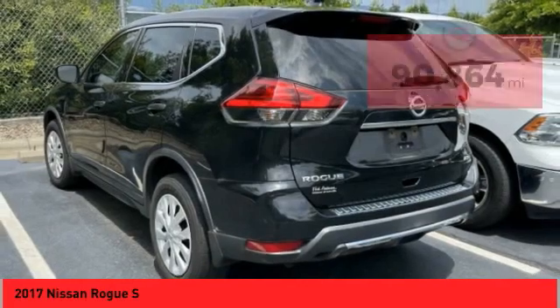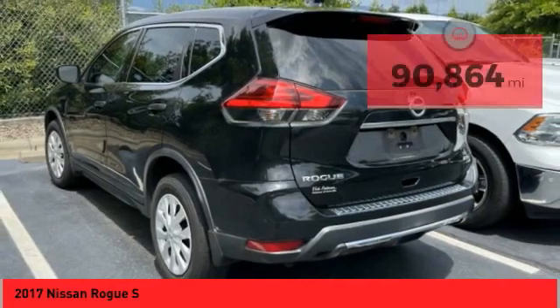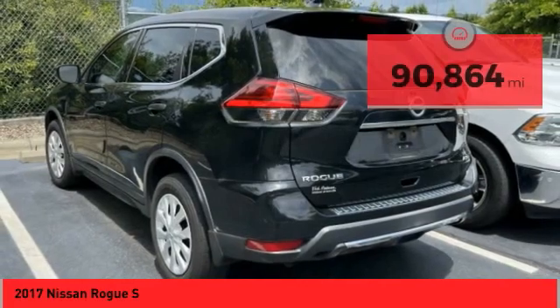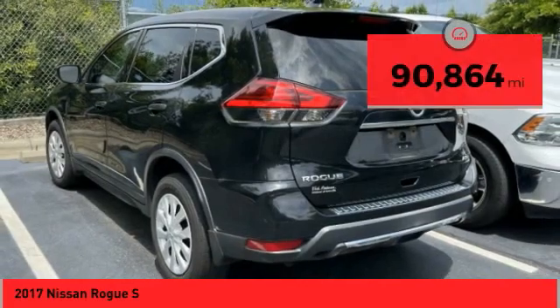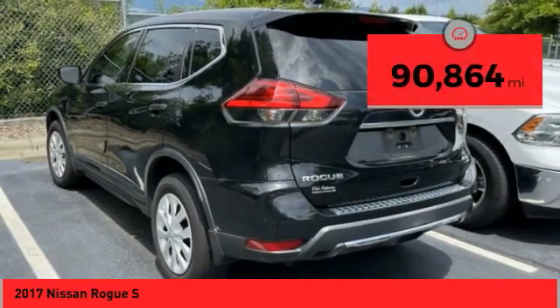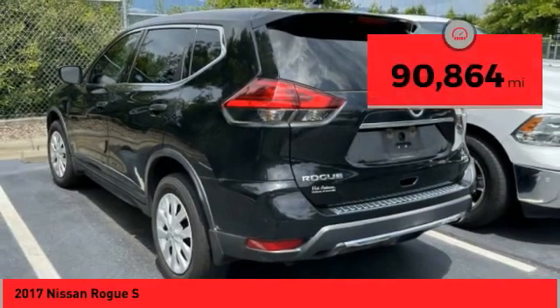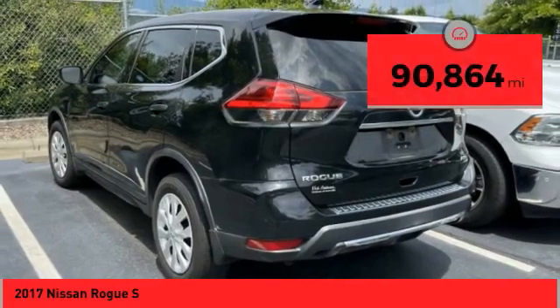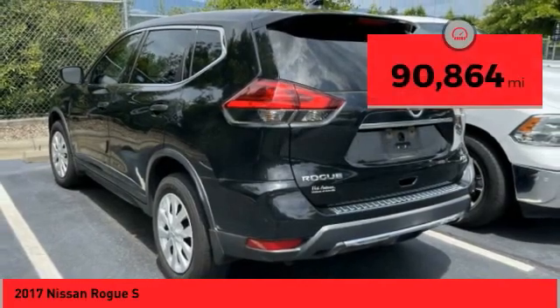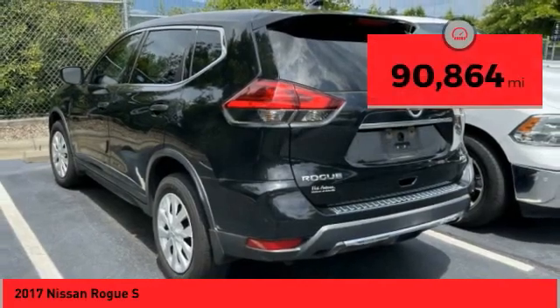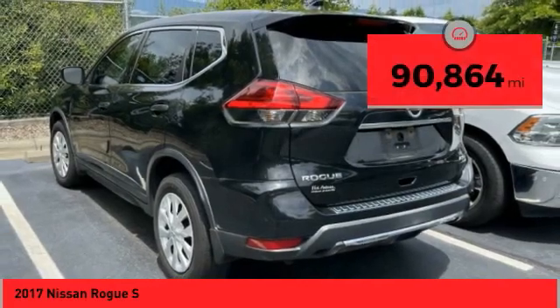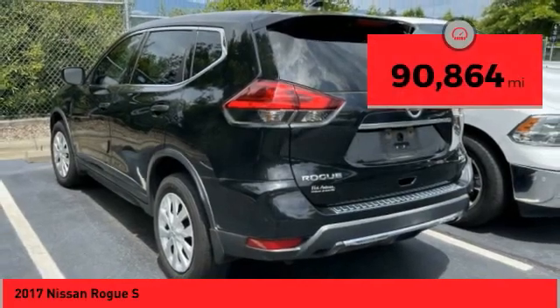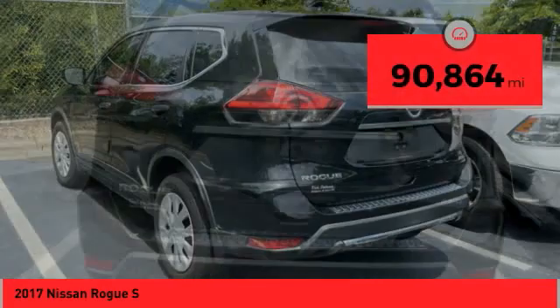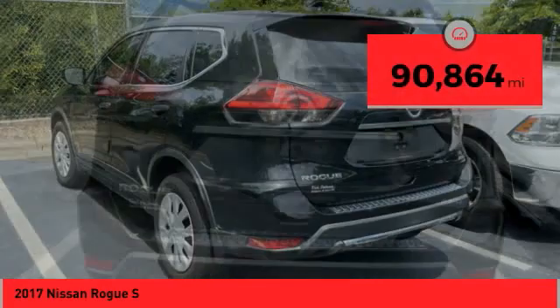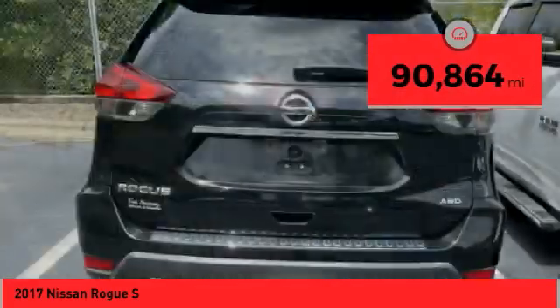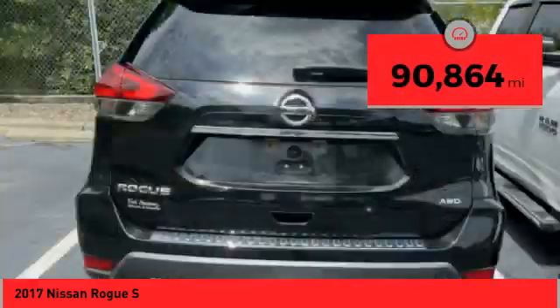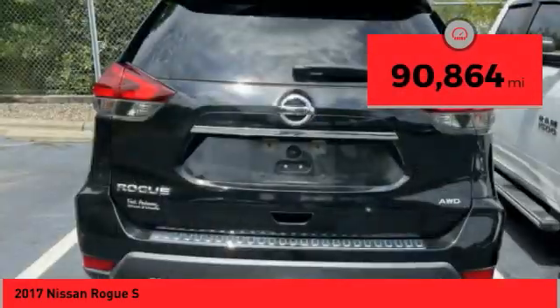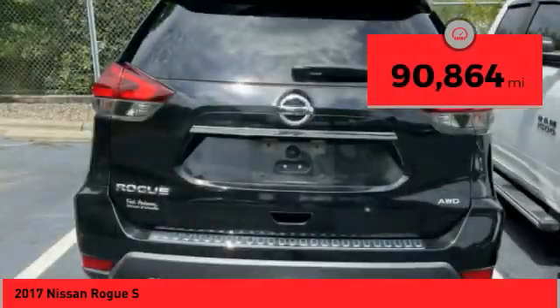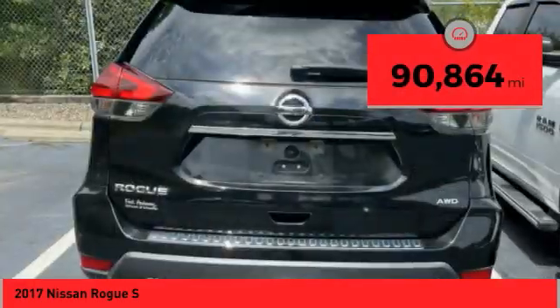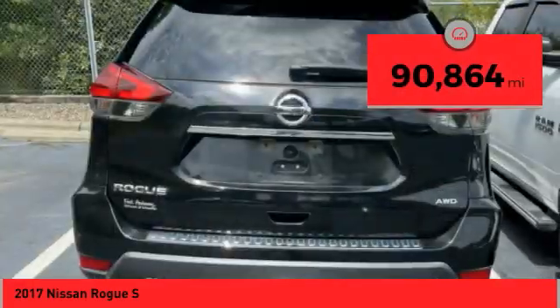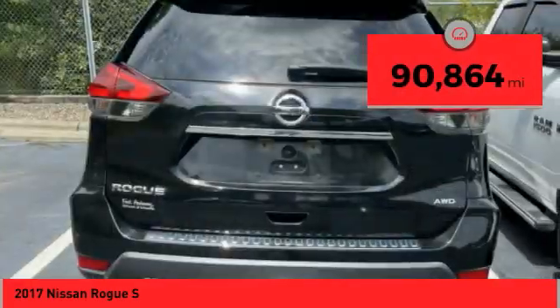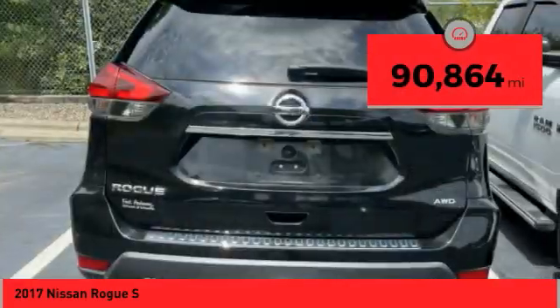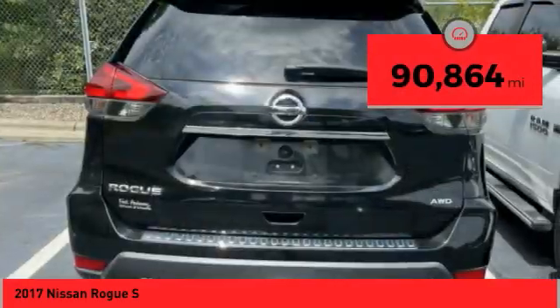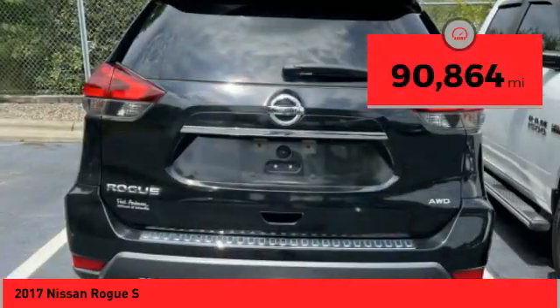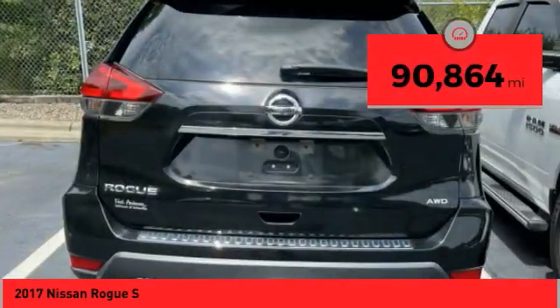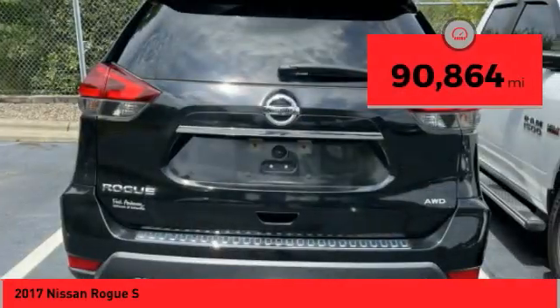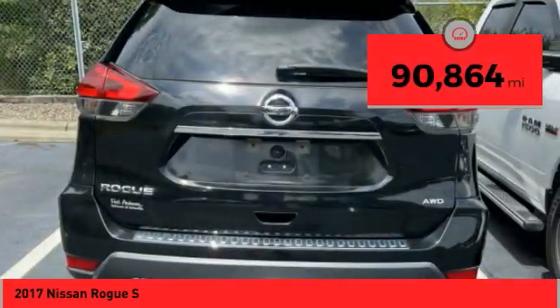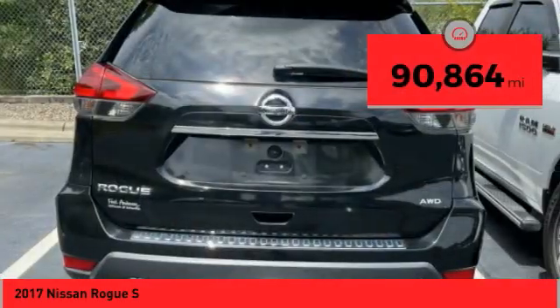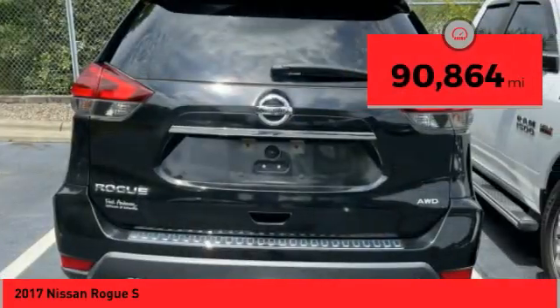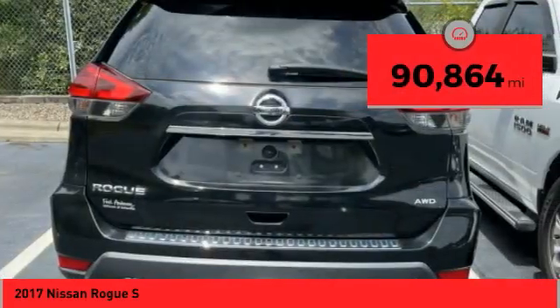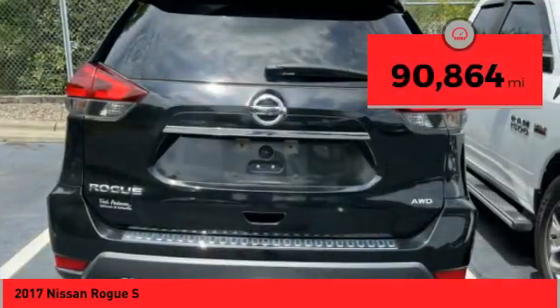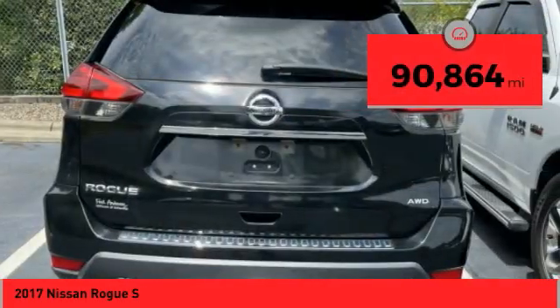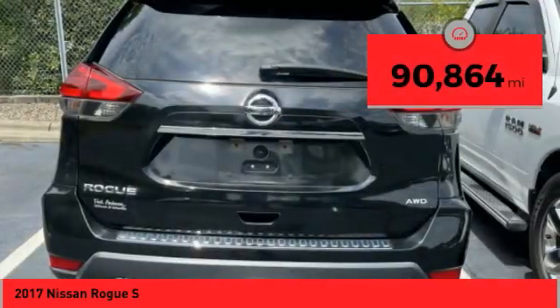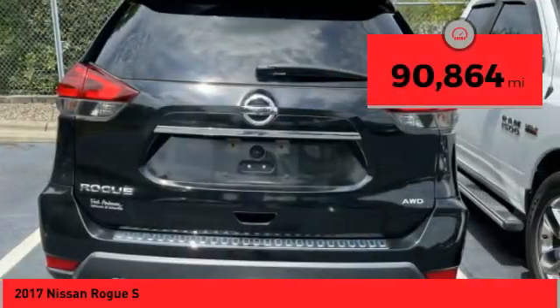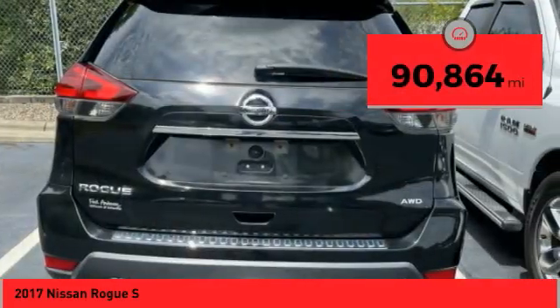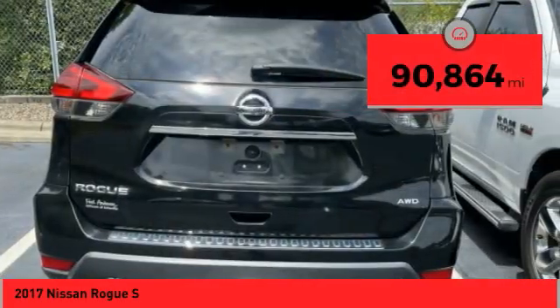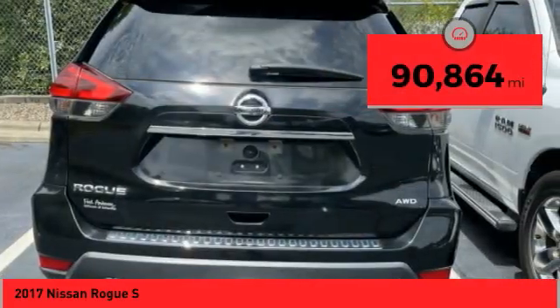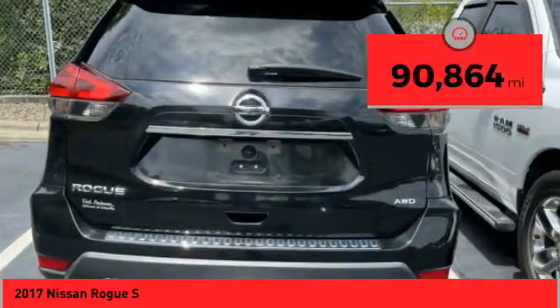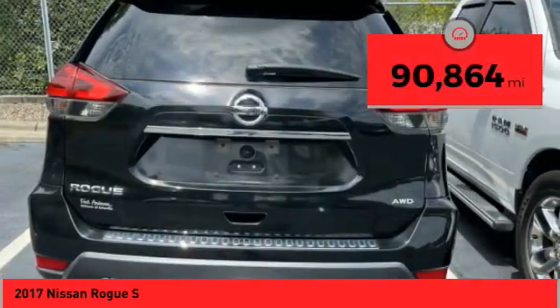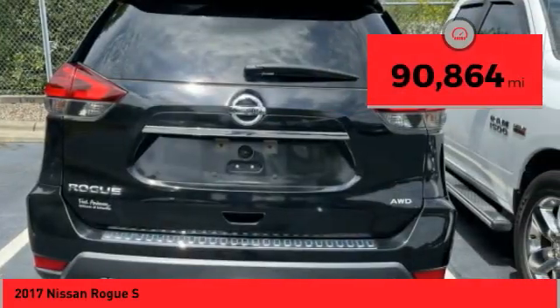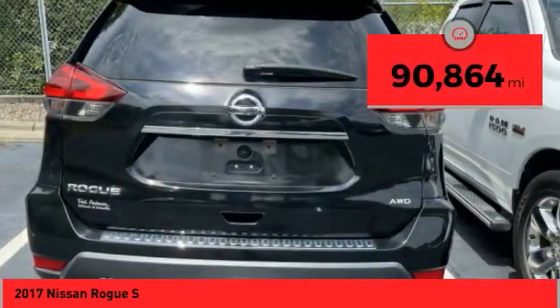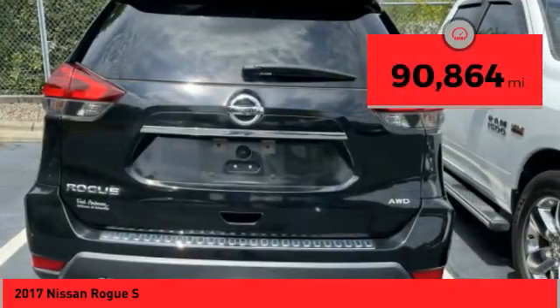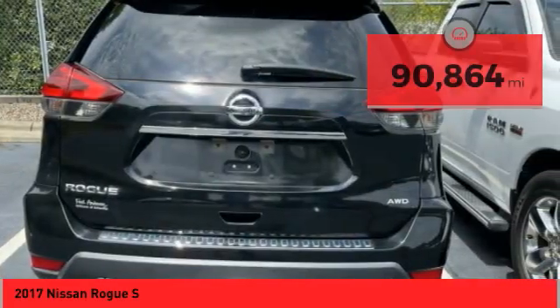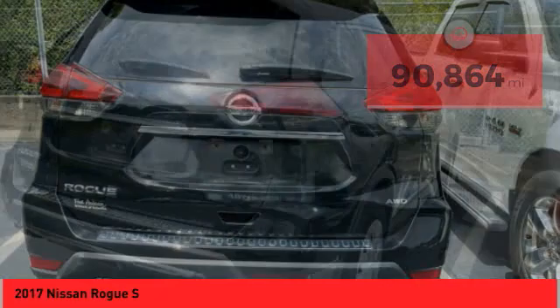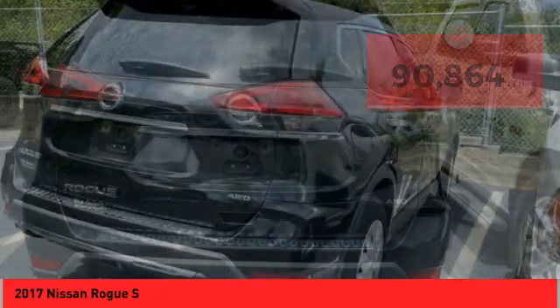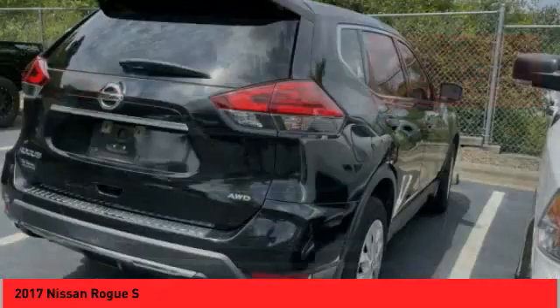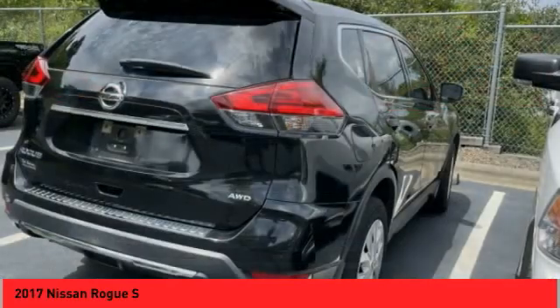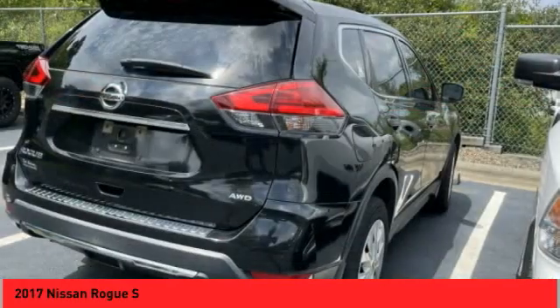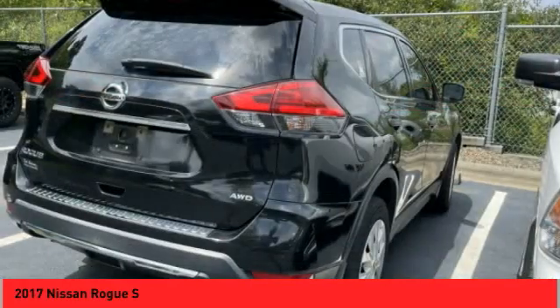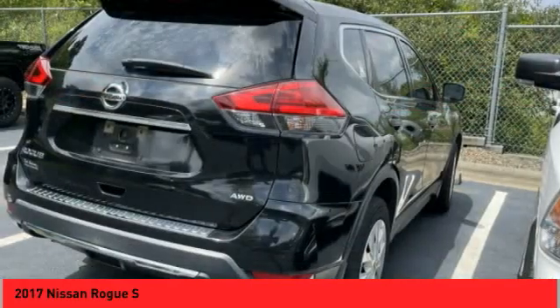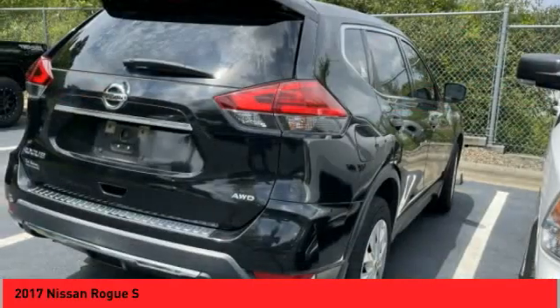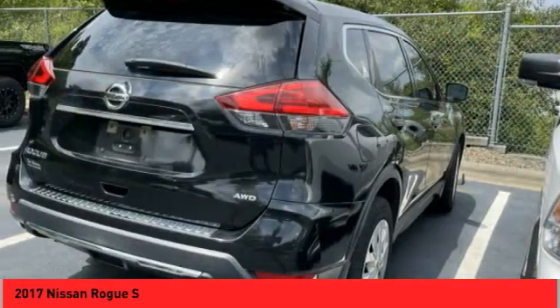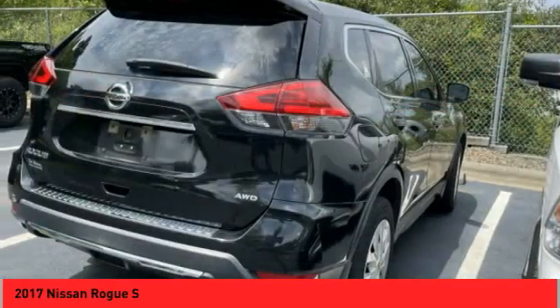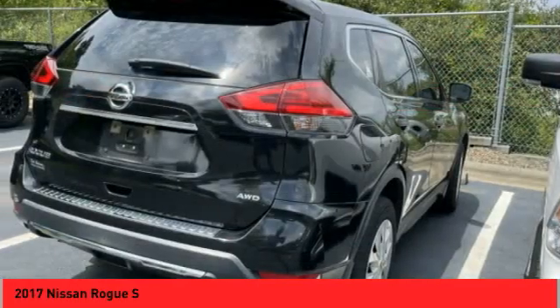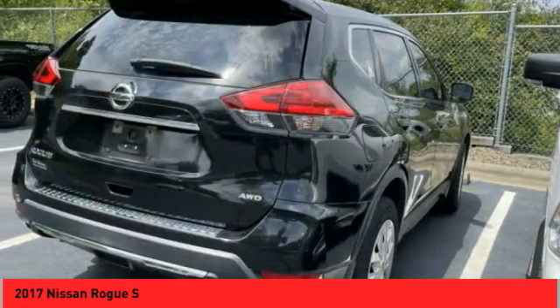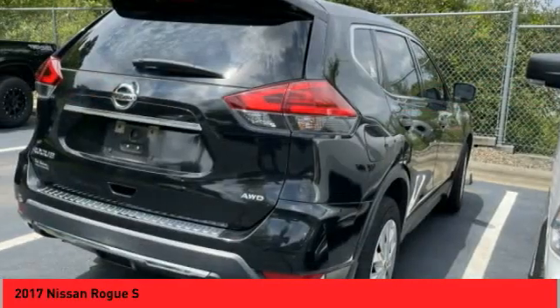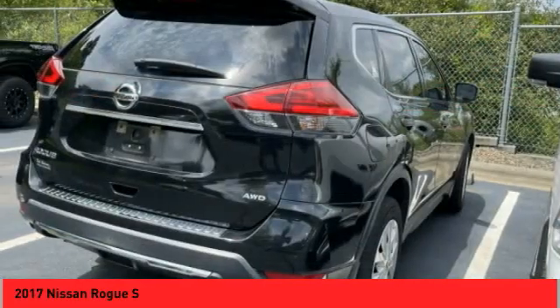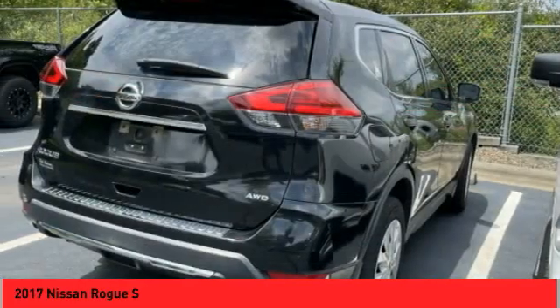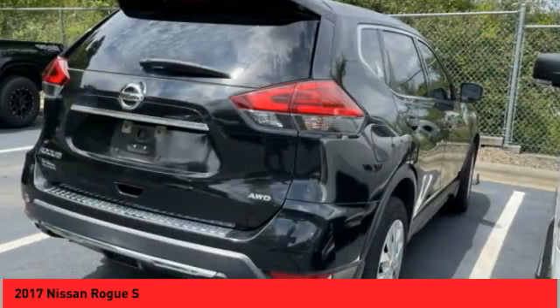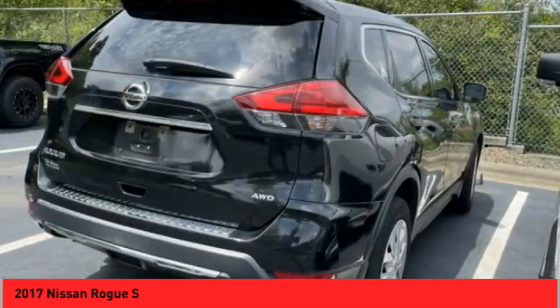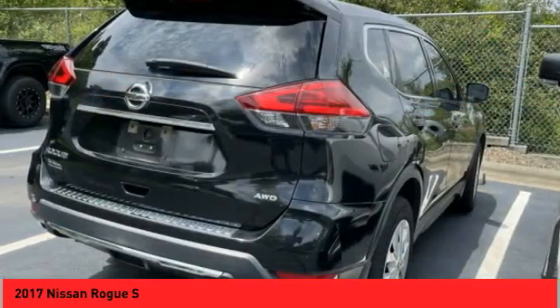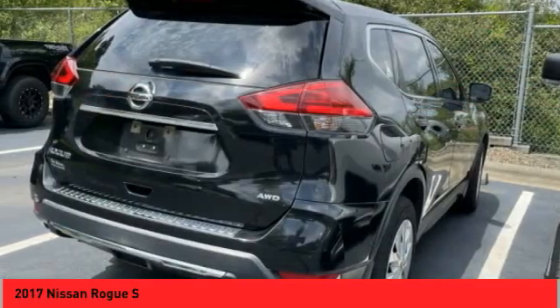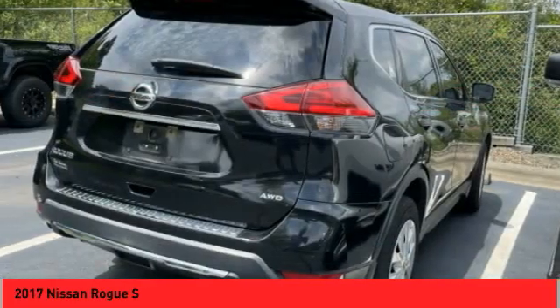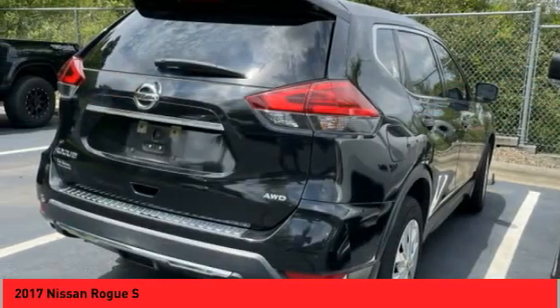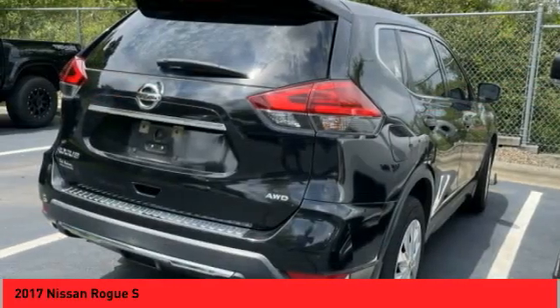This vehicle has less than 95,000 miles. Here are some of this vehicle's great options: hill descent control,